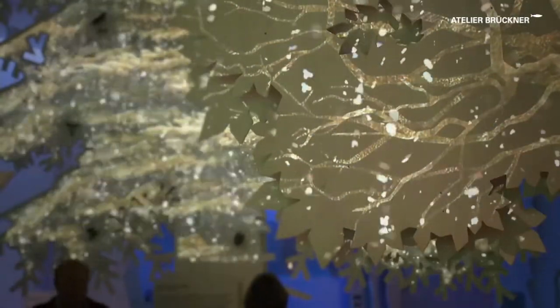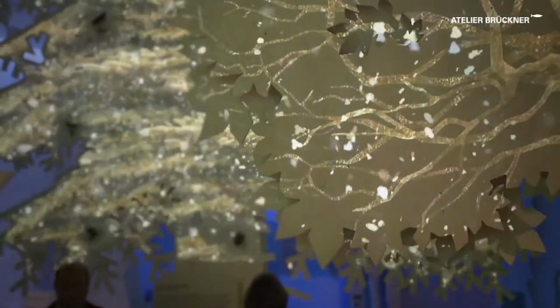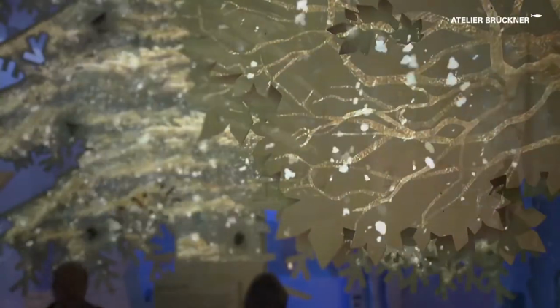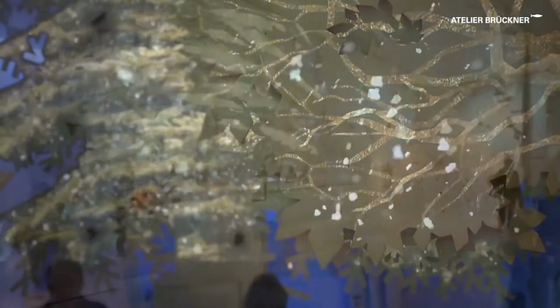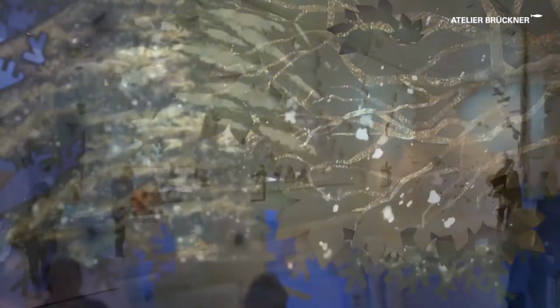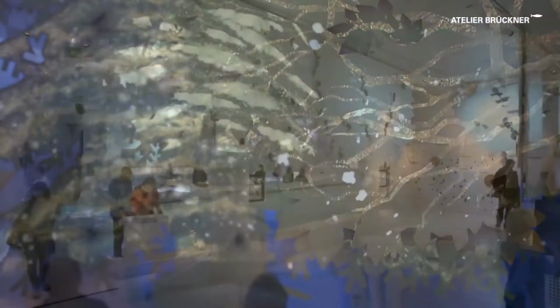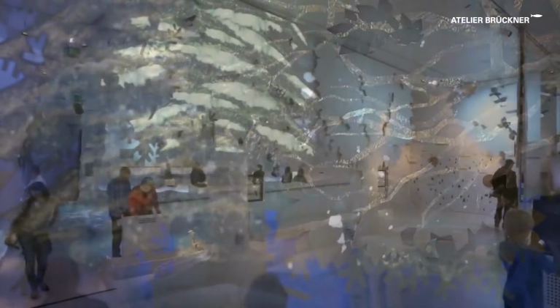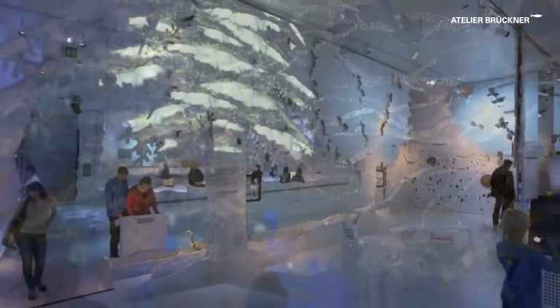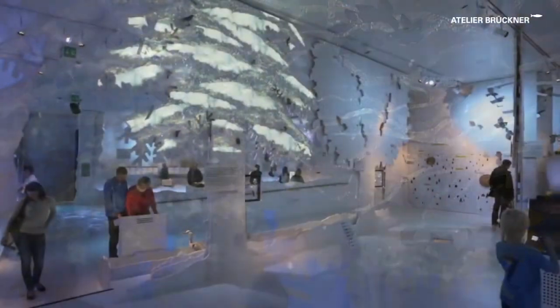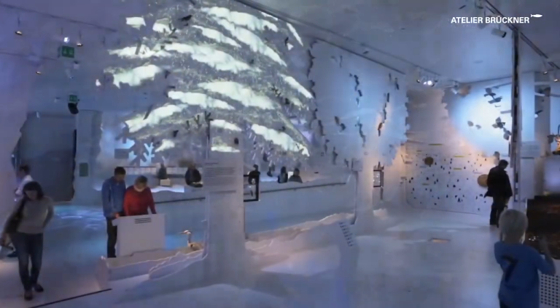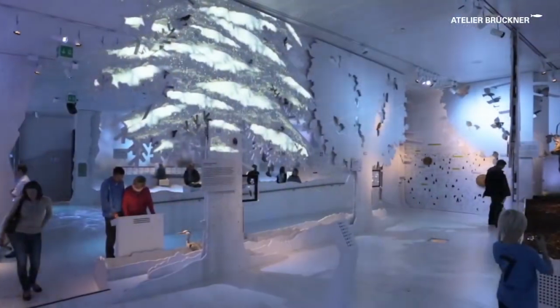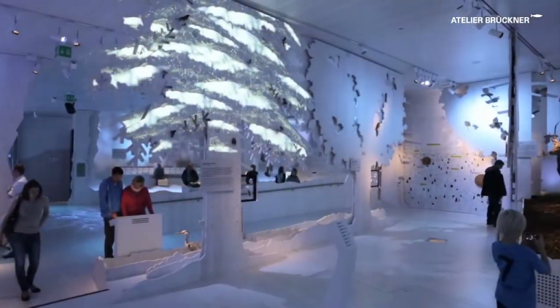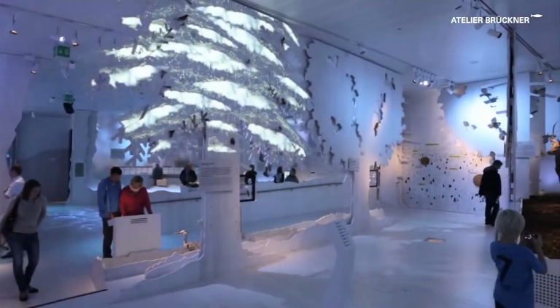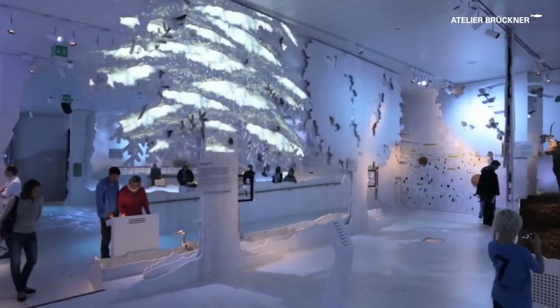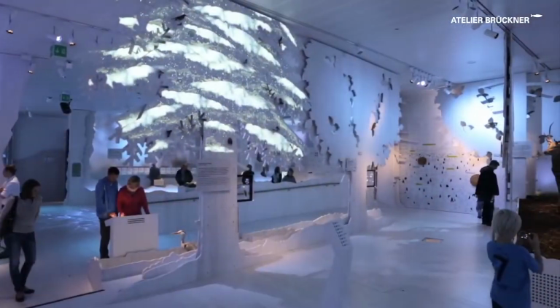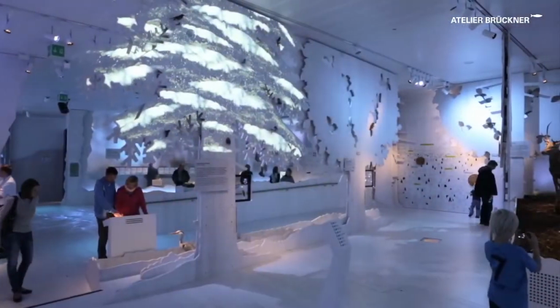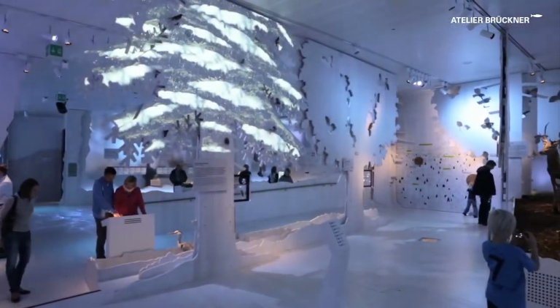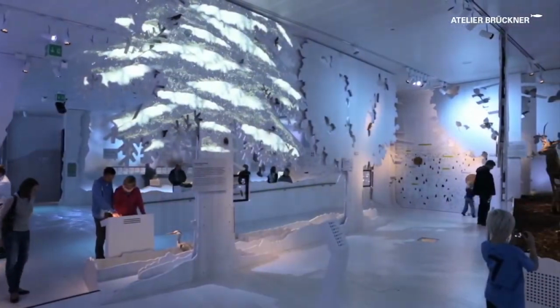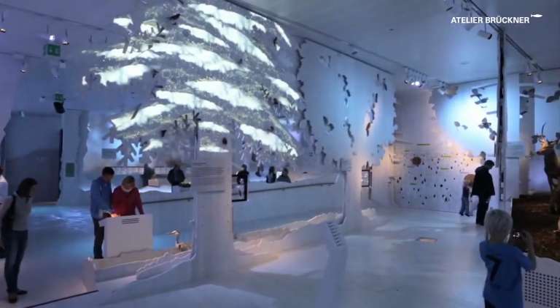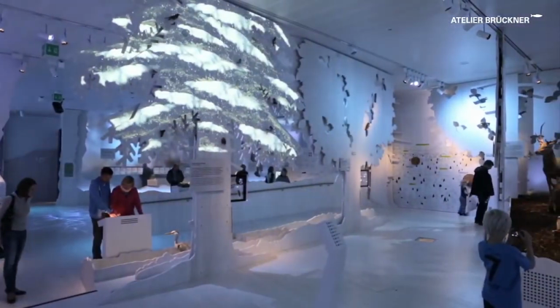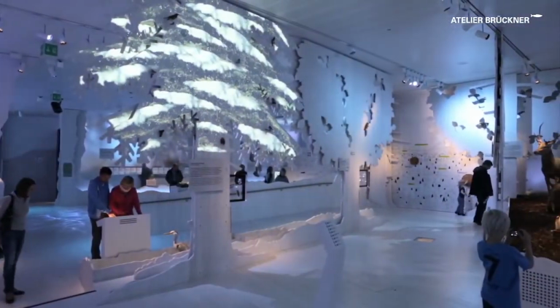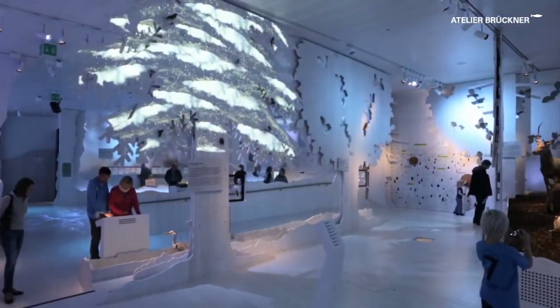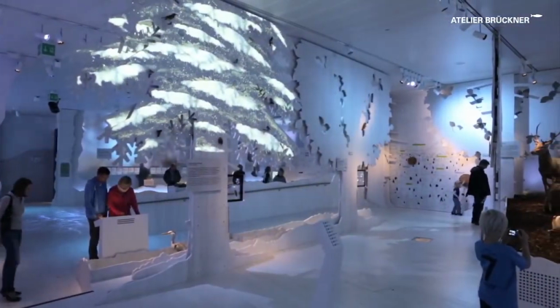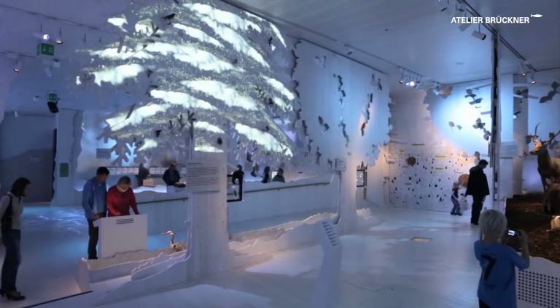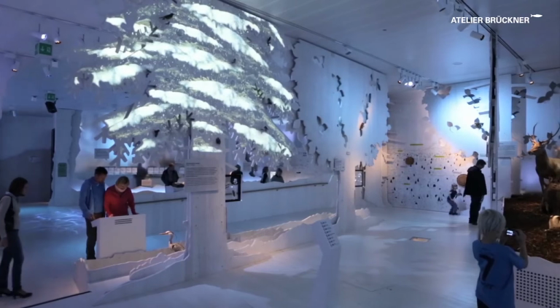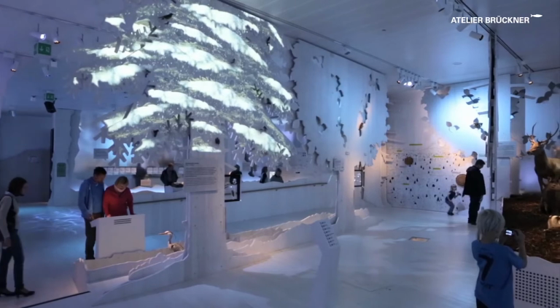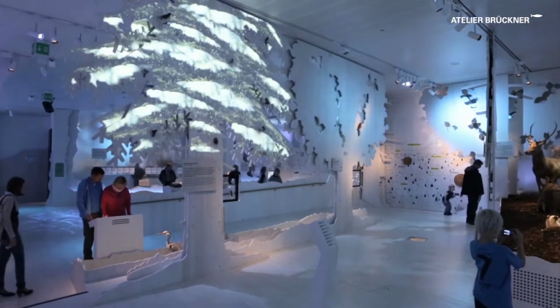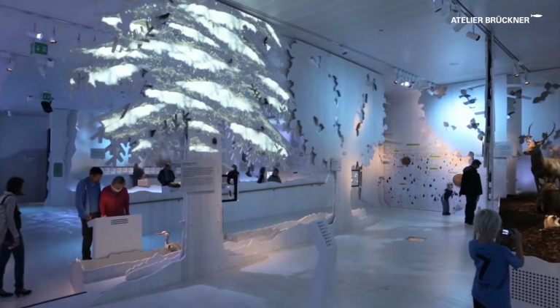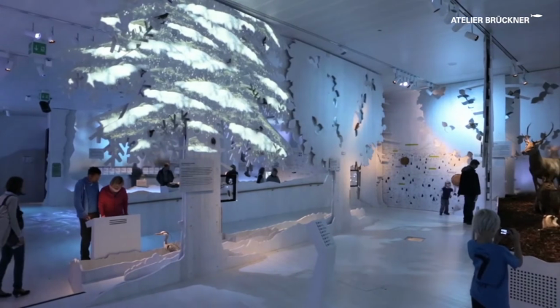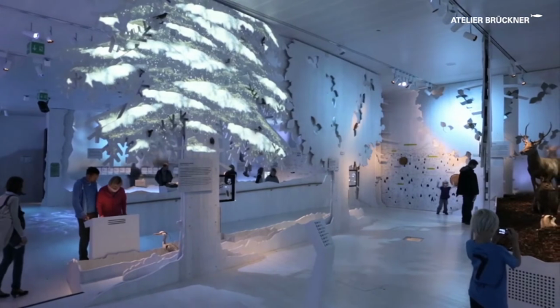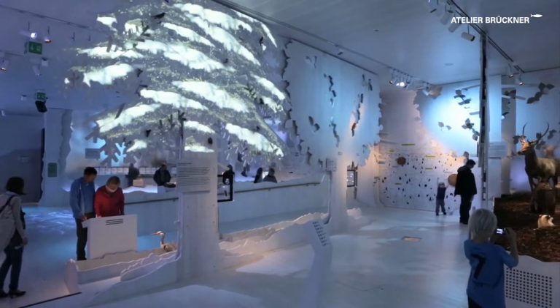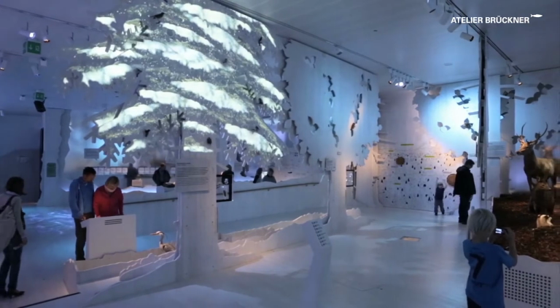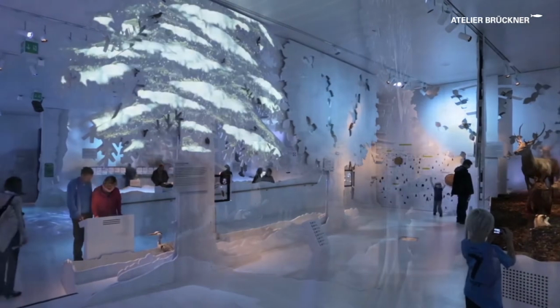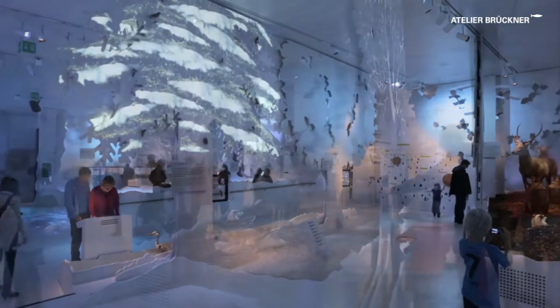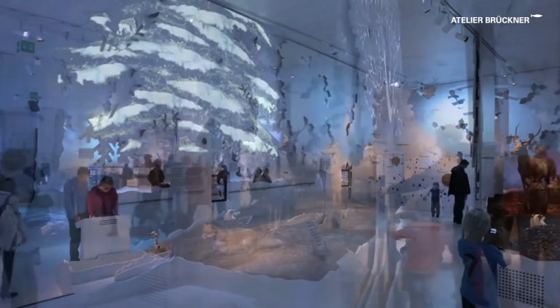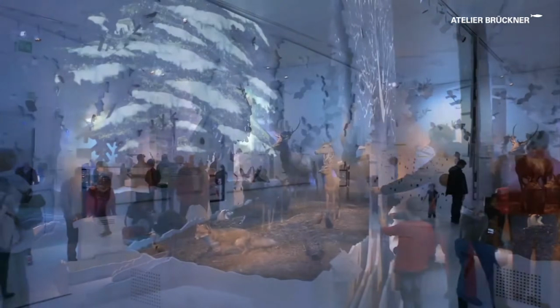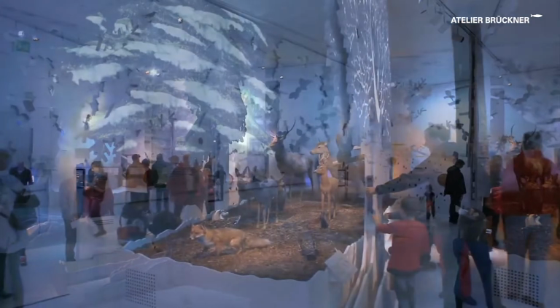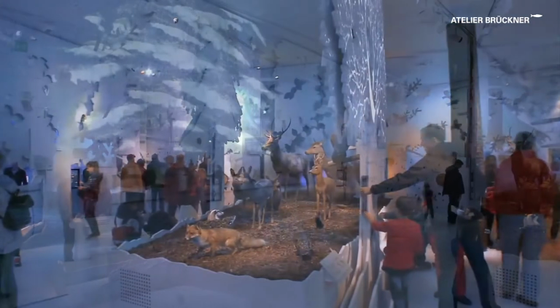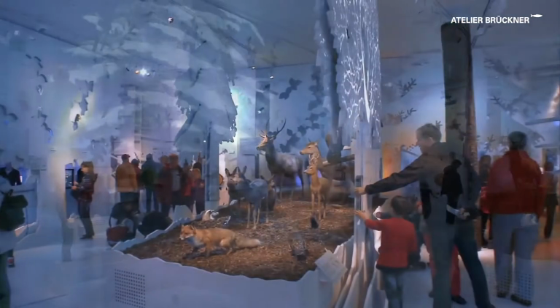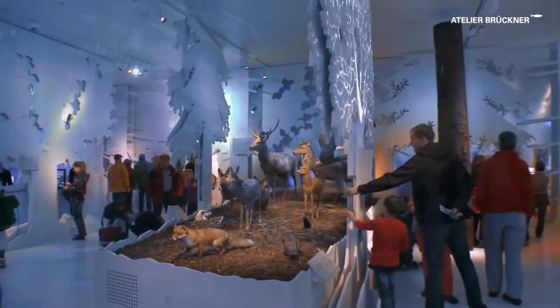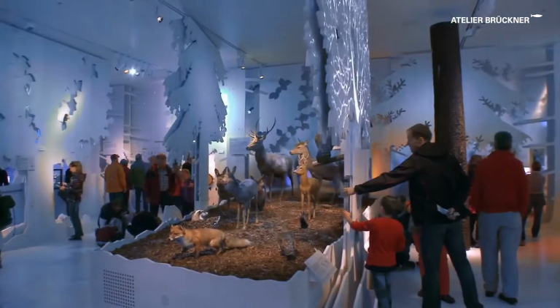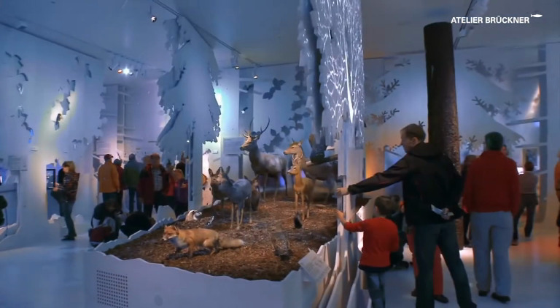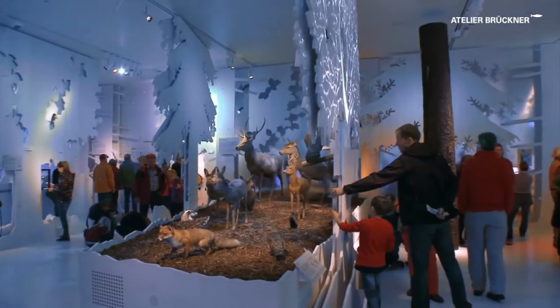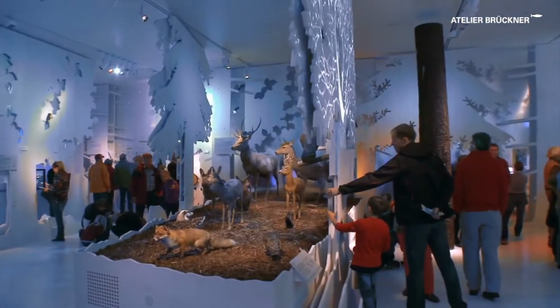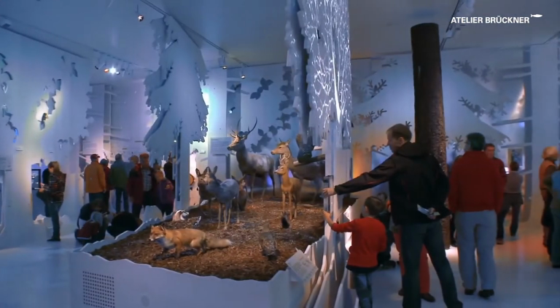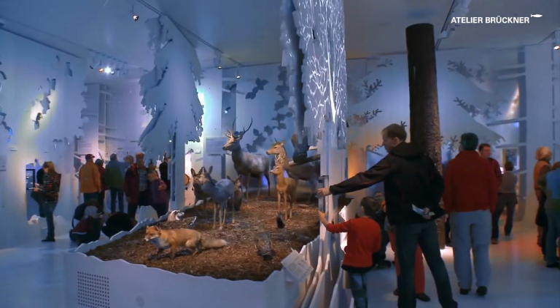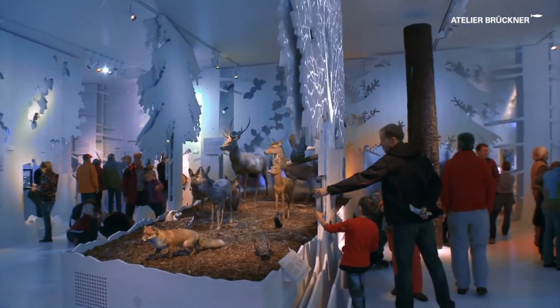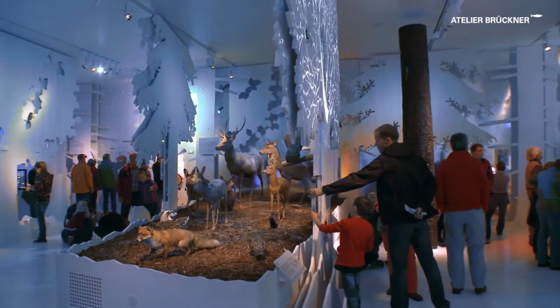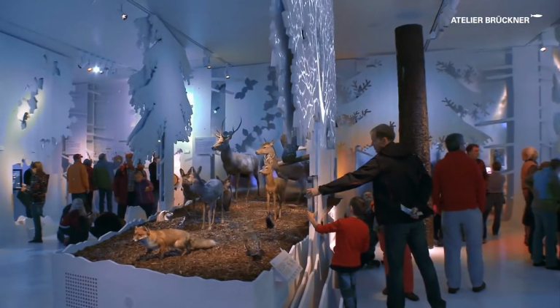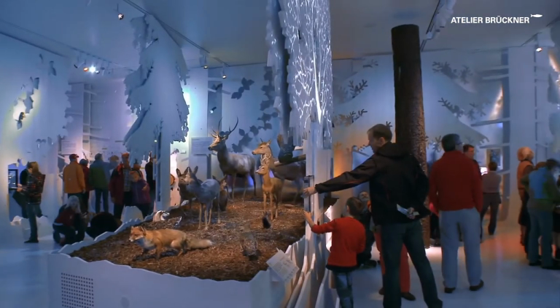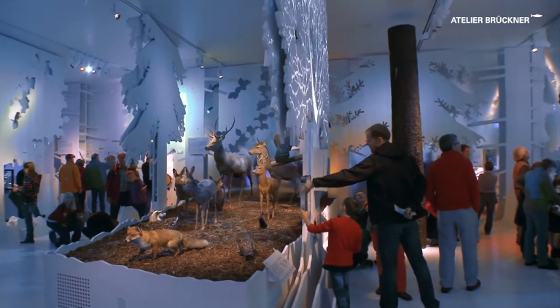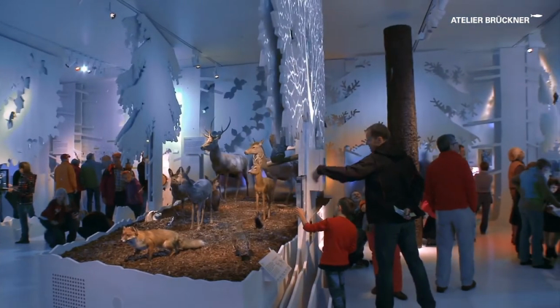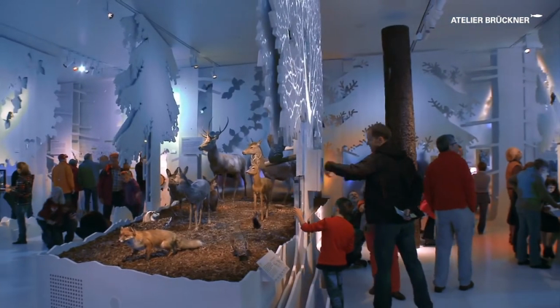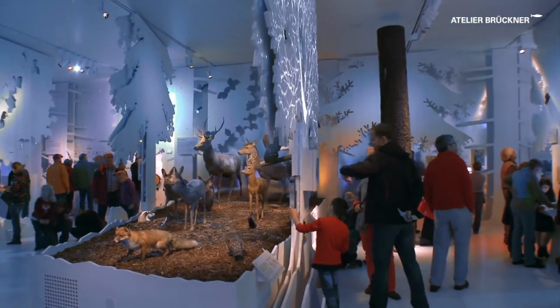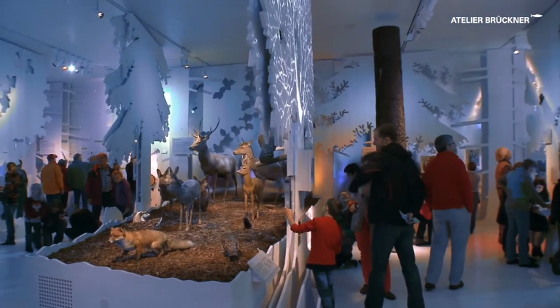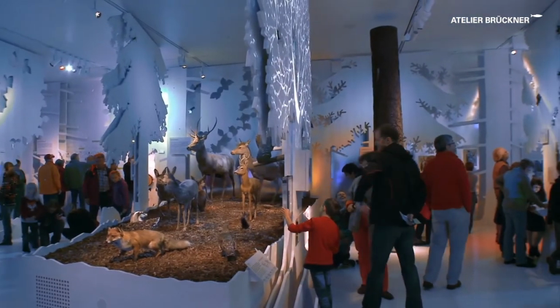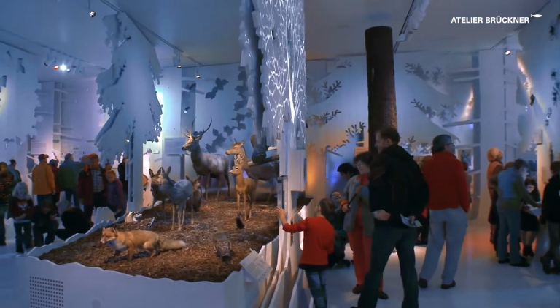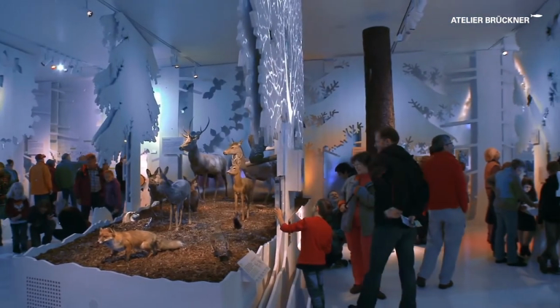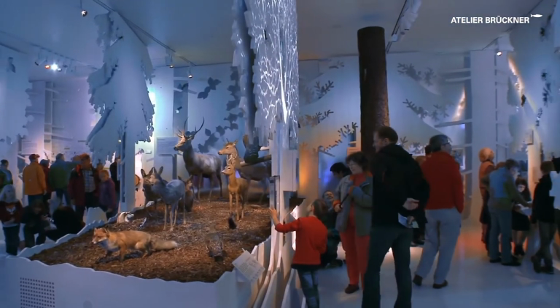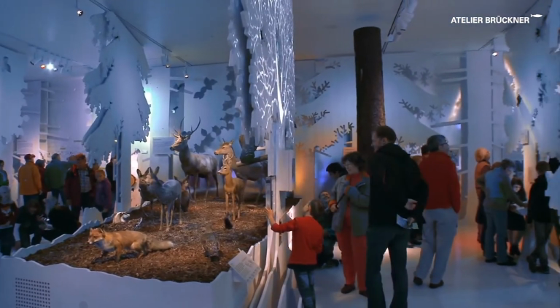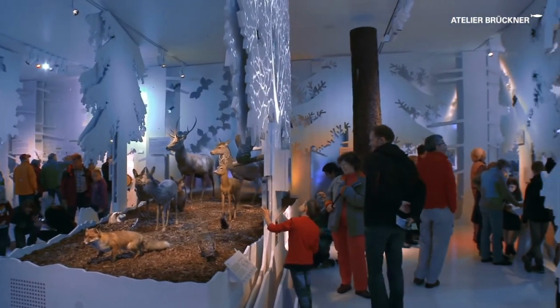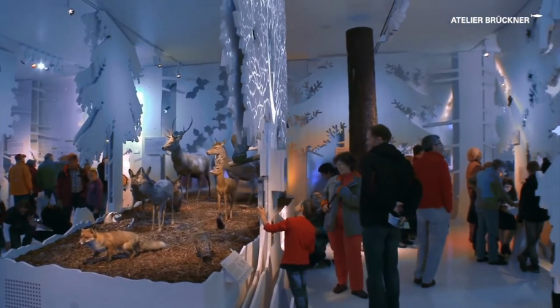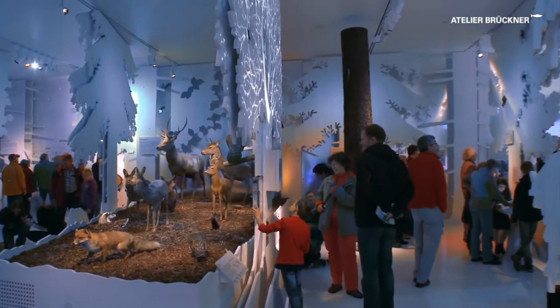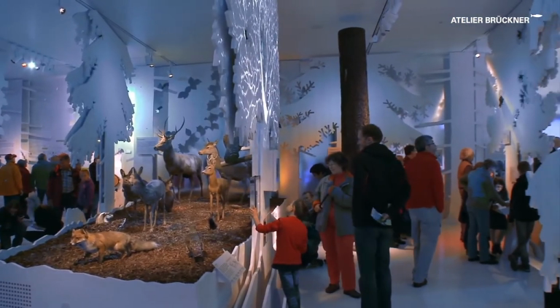A well-composed soundscape accompanies the visitors through the exhibition, involving all multimedia installations.